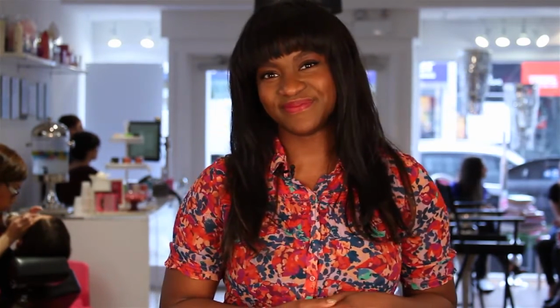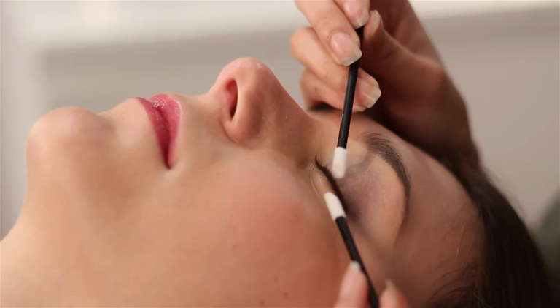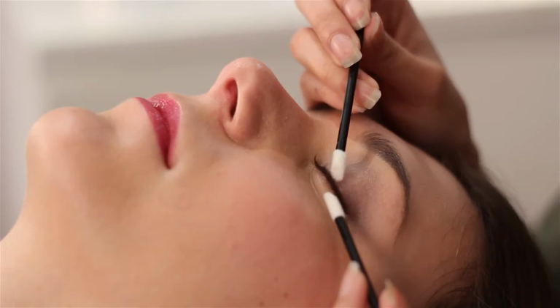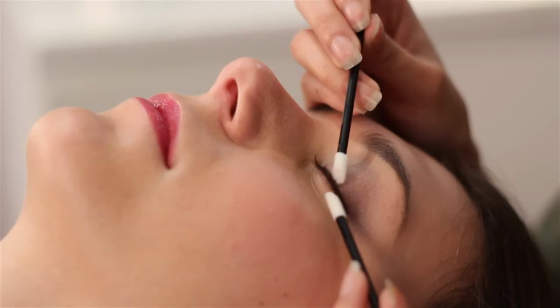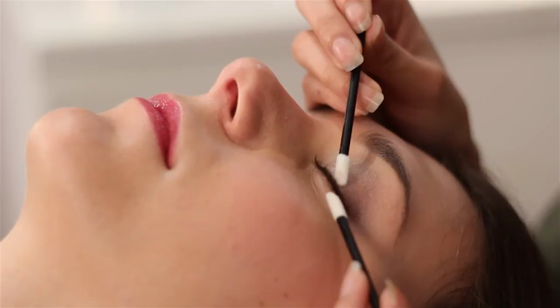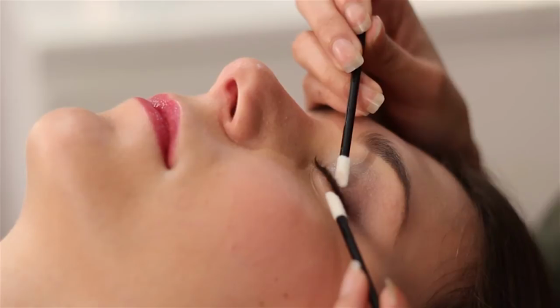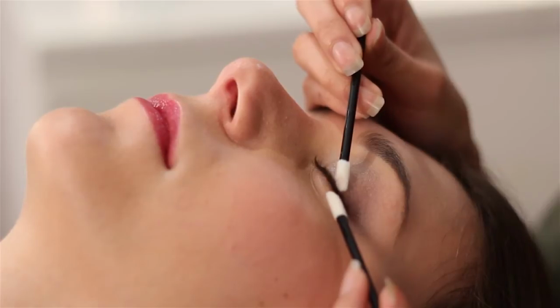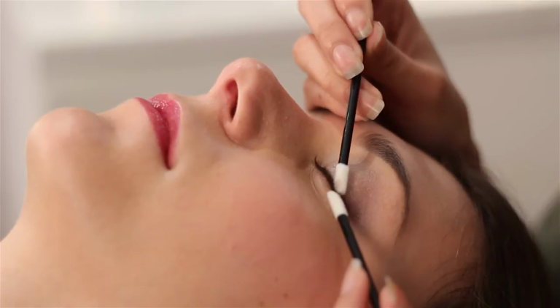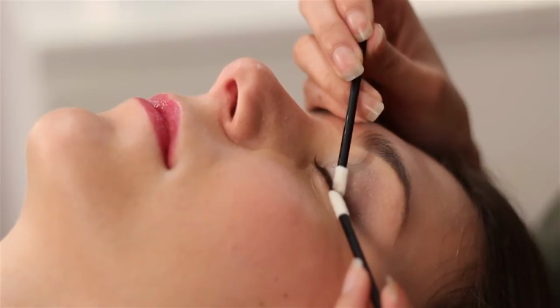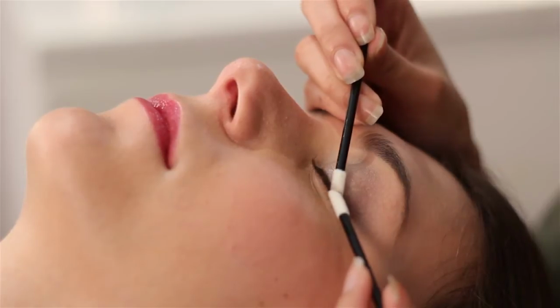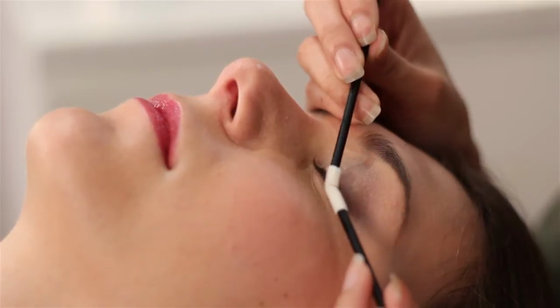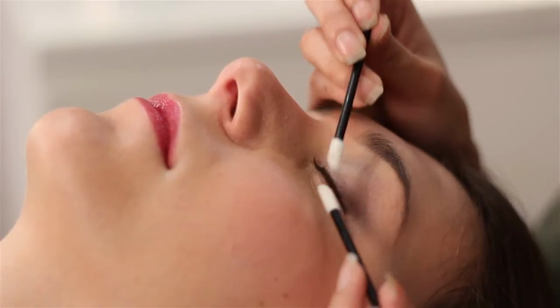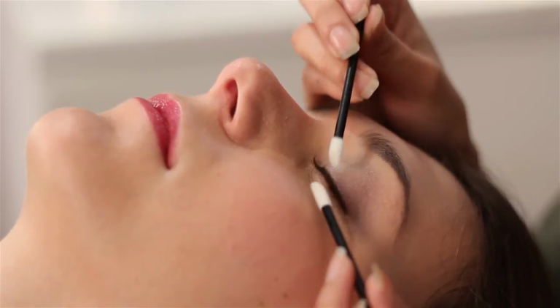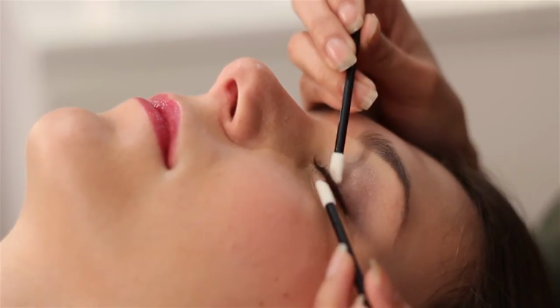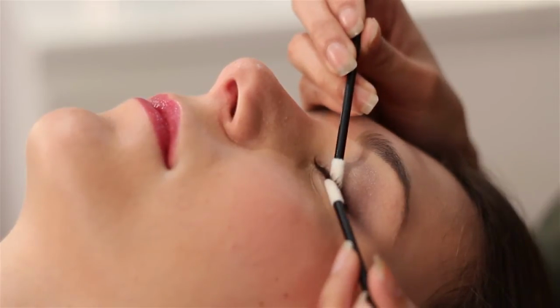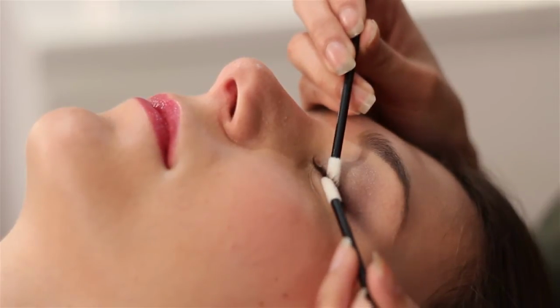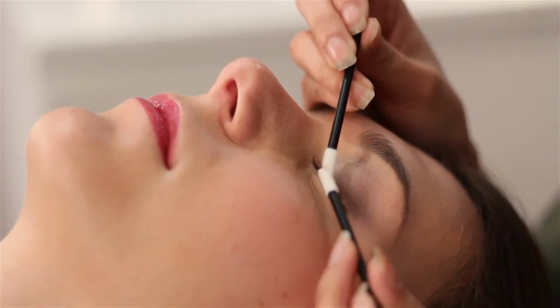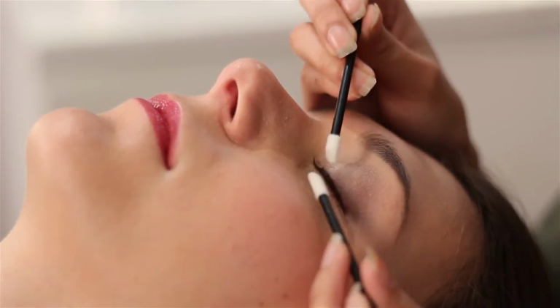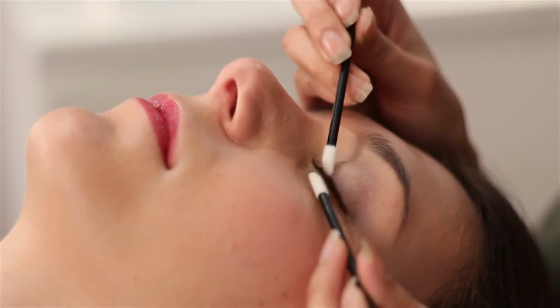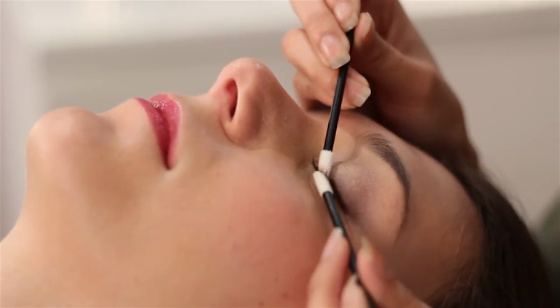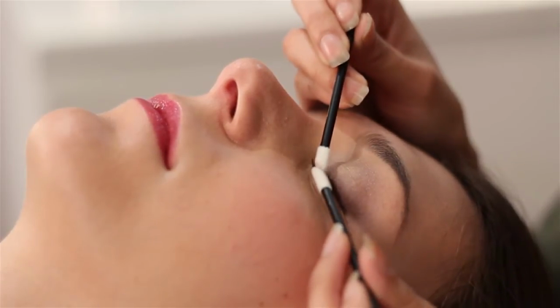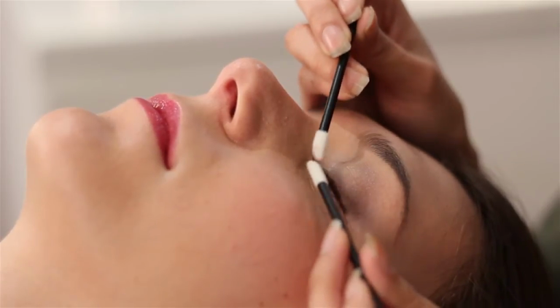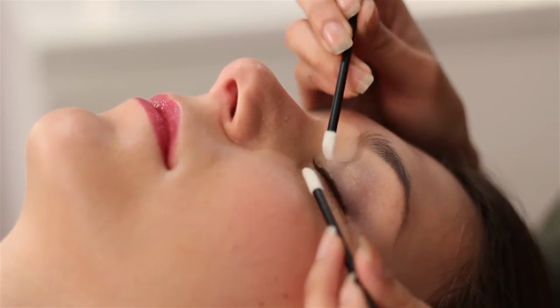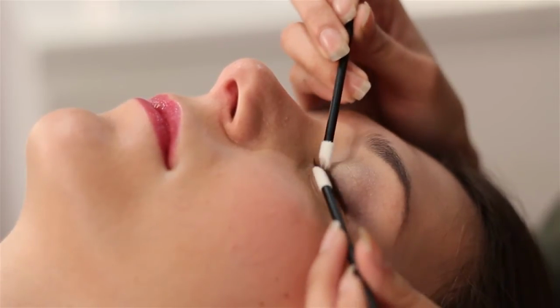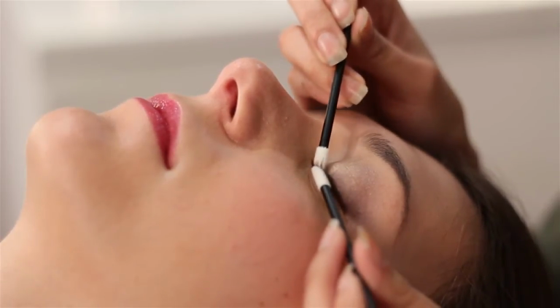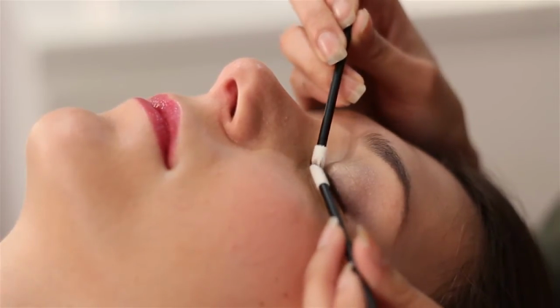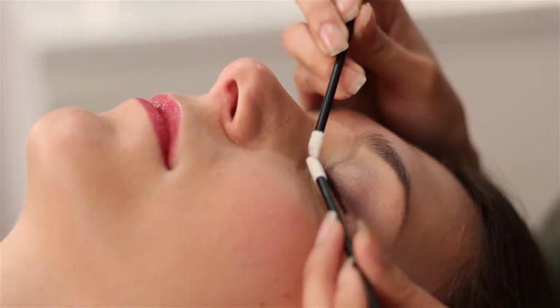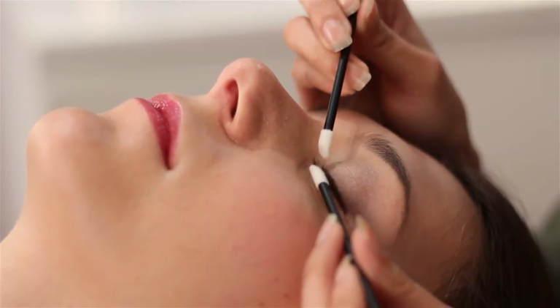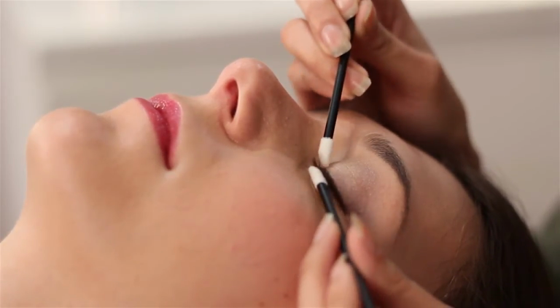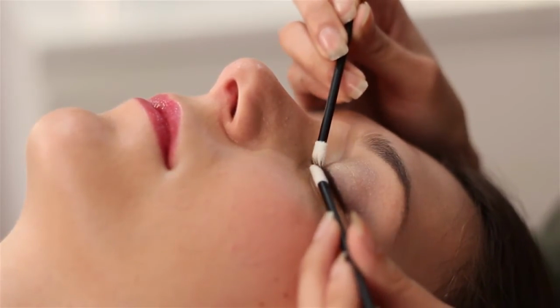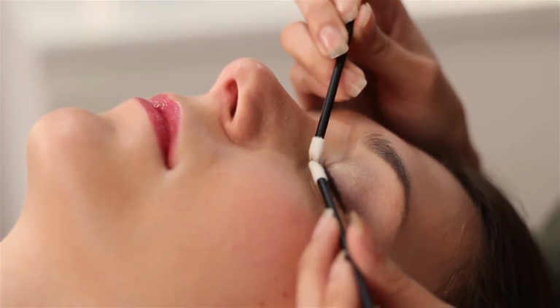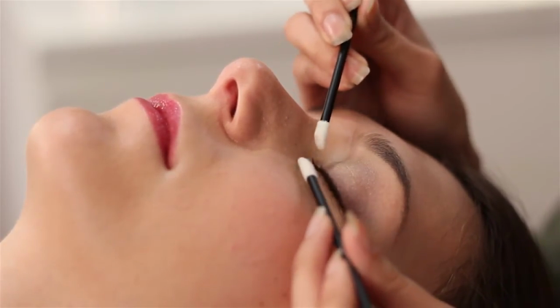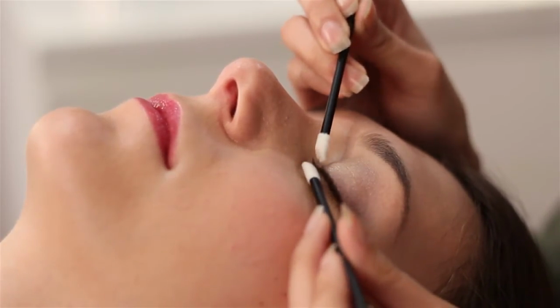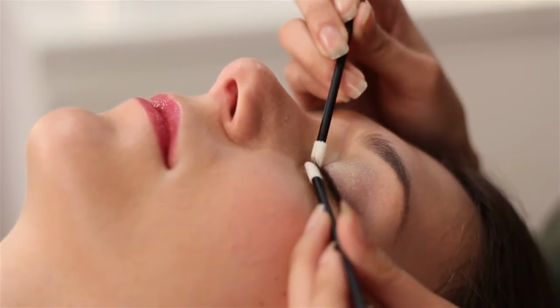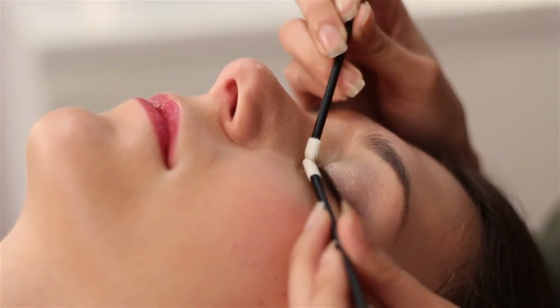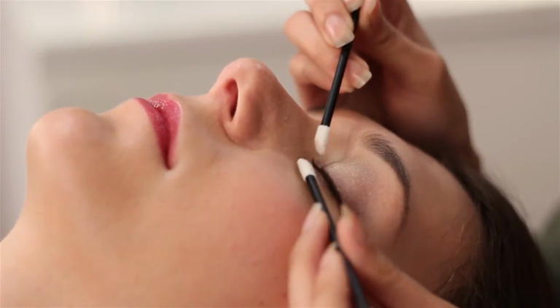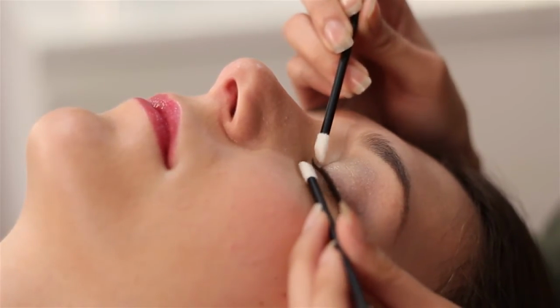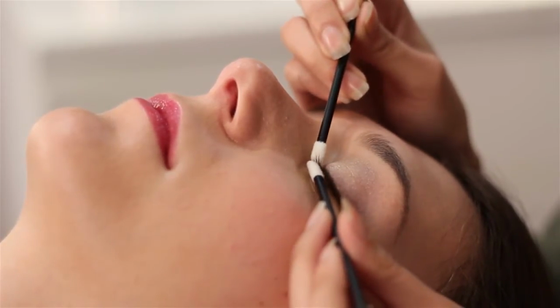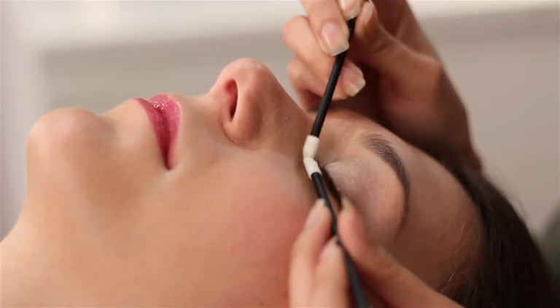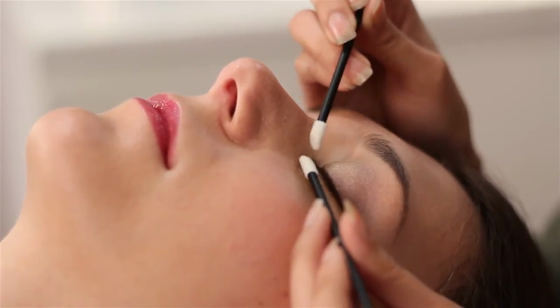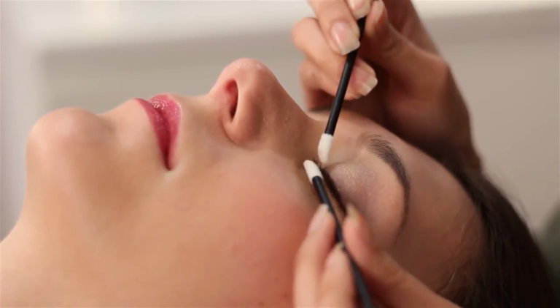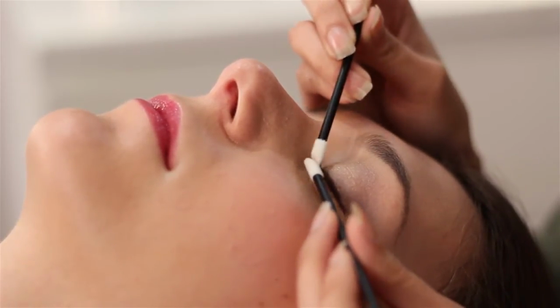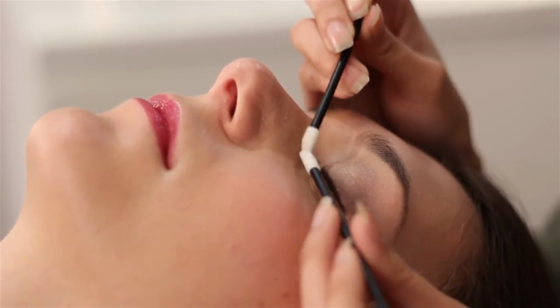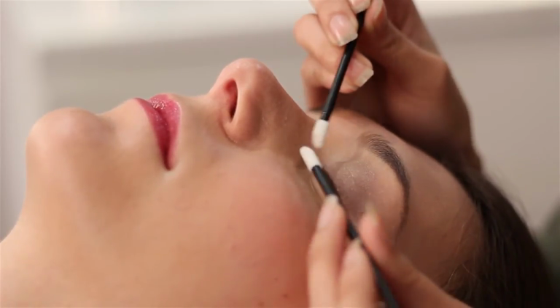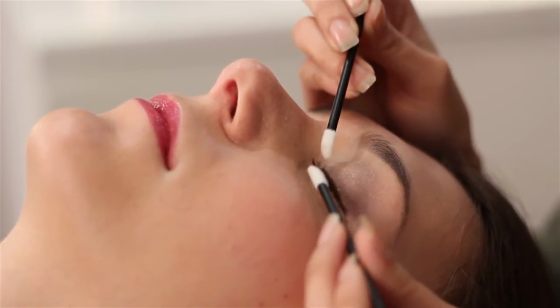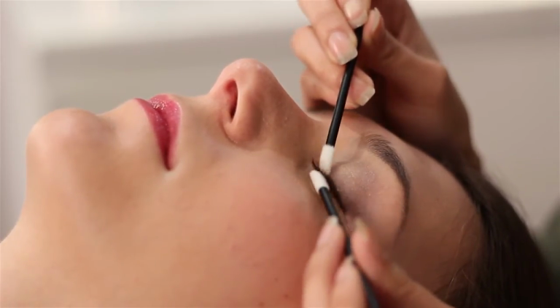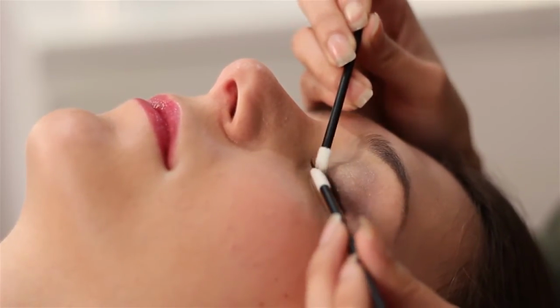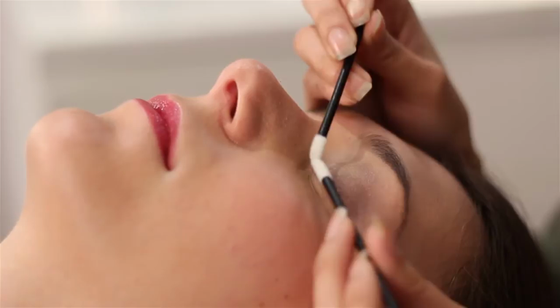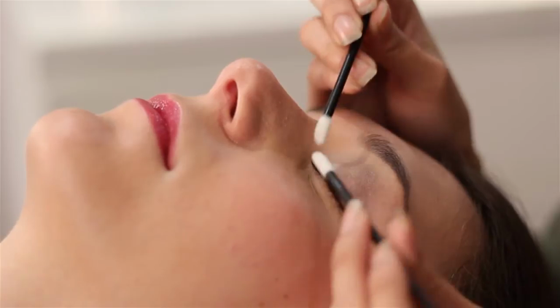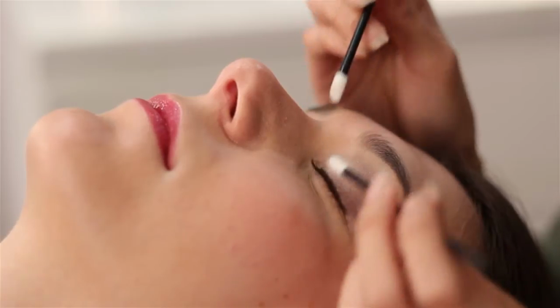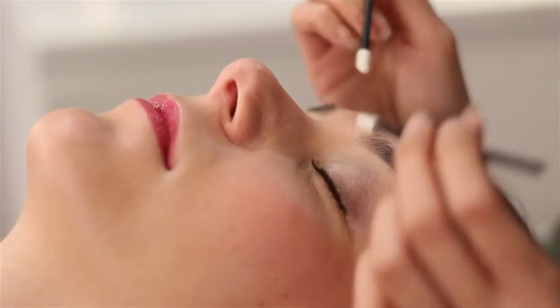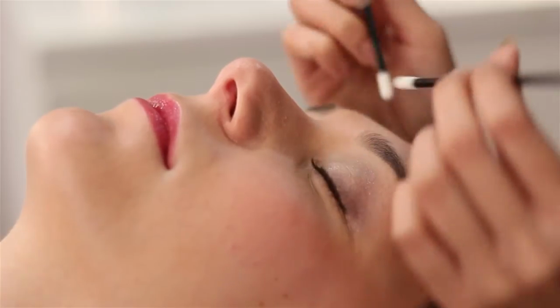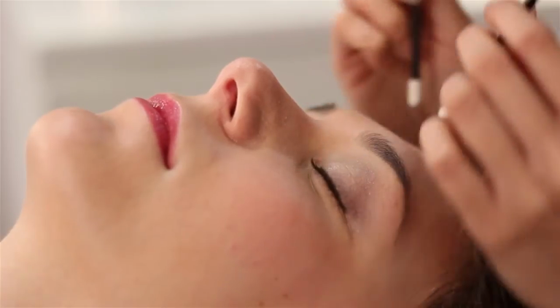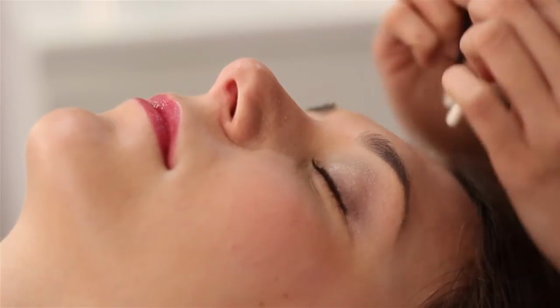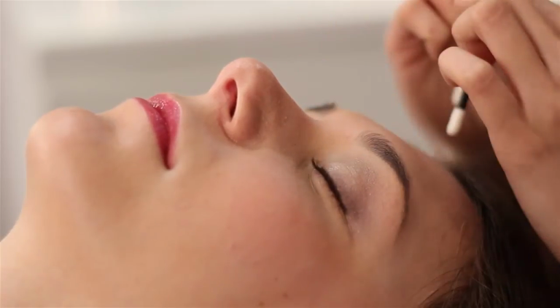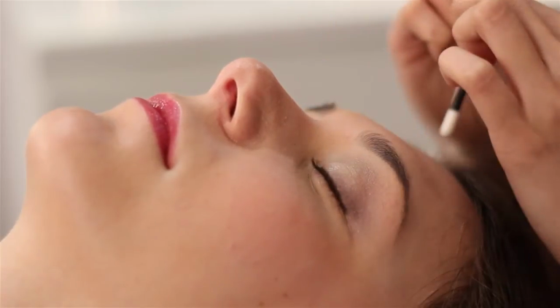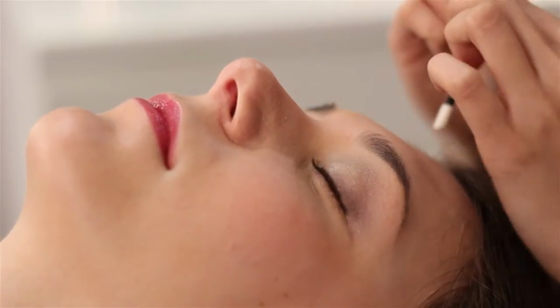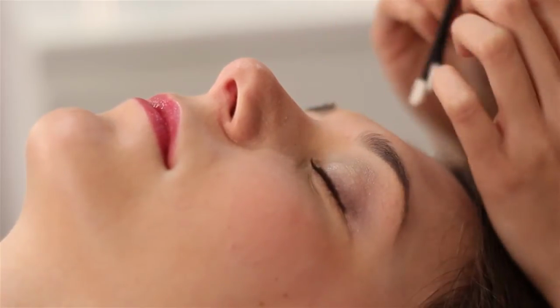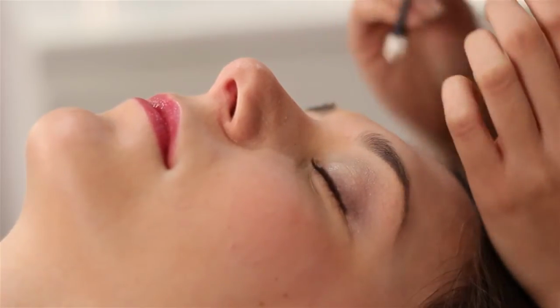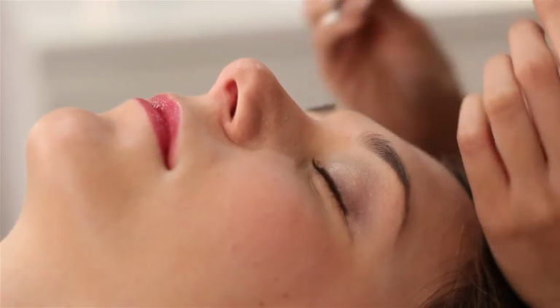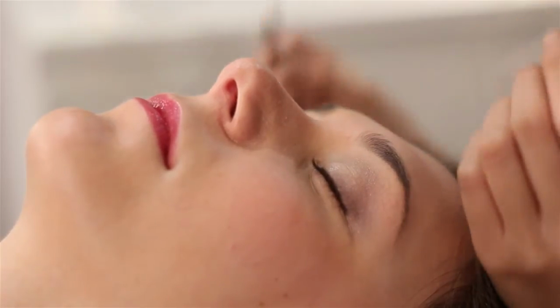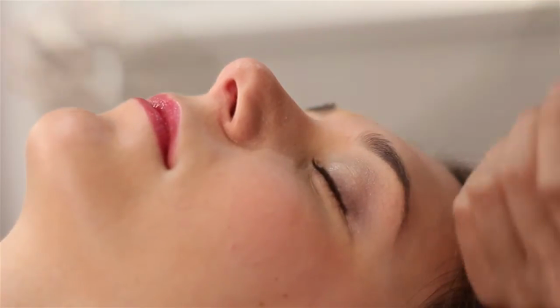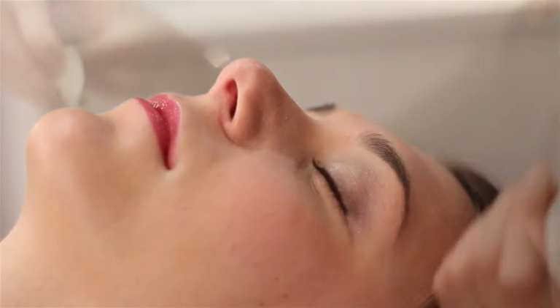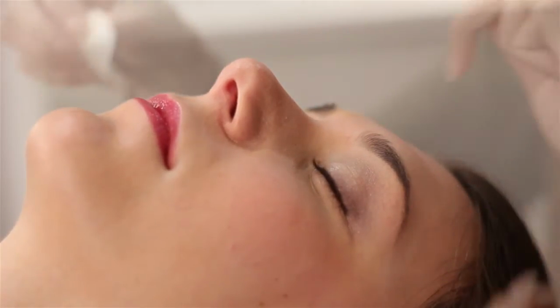First, we start with super clean eyes. Makeup residue and skin oils don't hold lash extensions well, so get a fresh start.